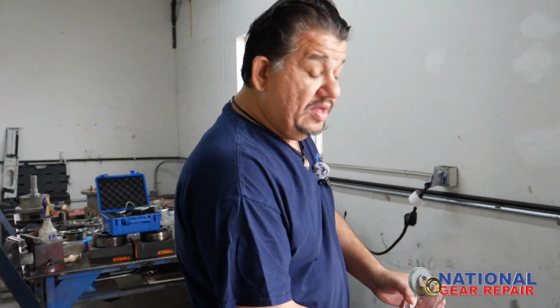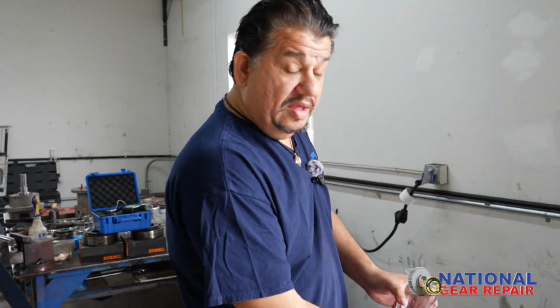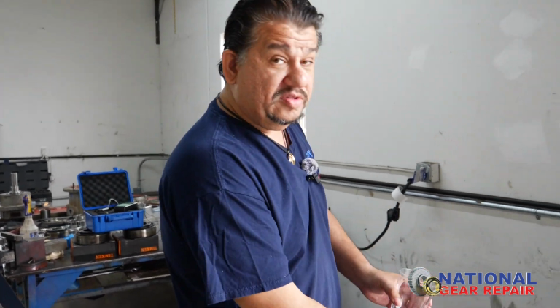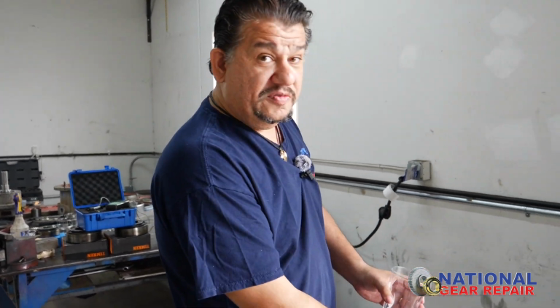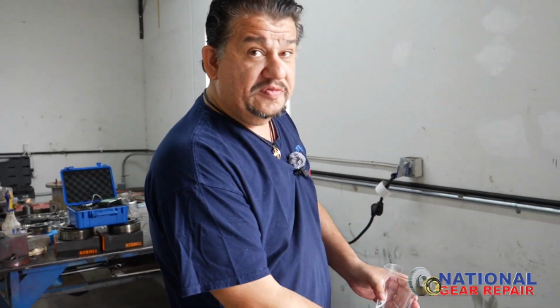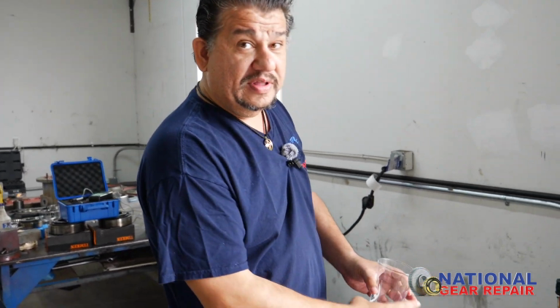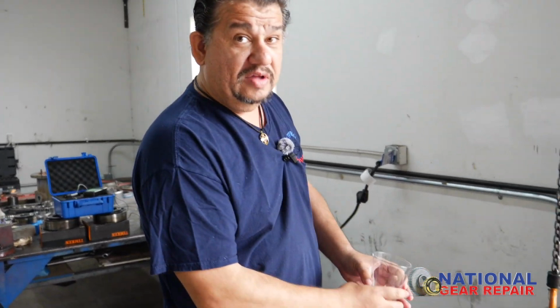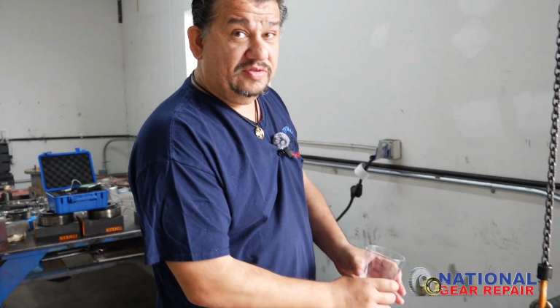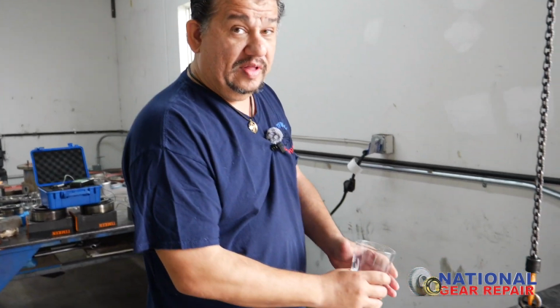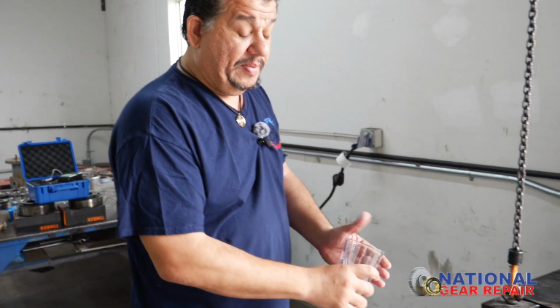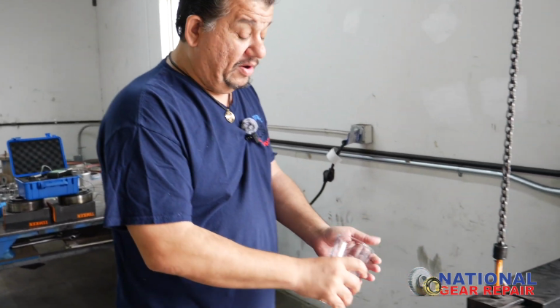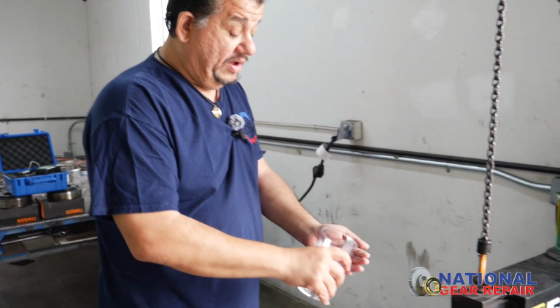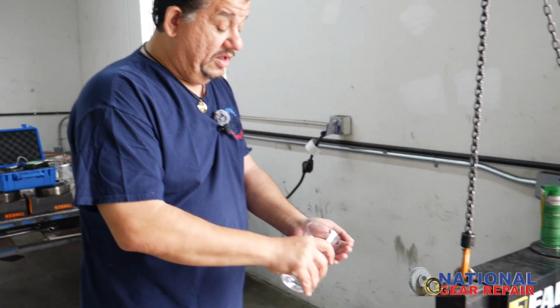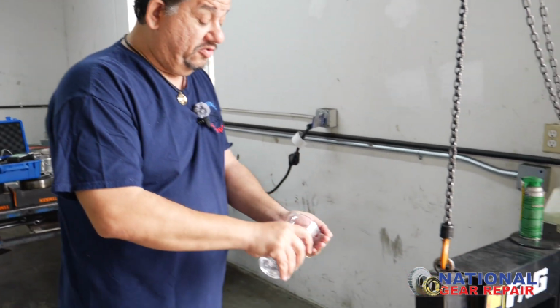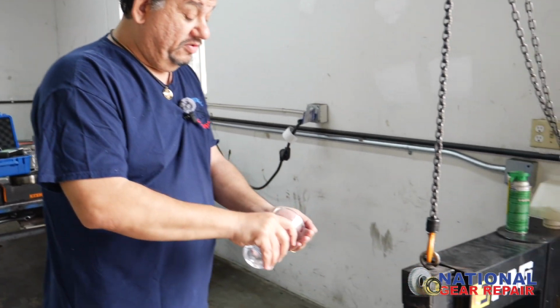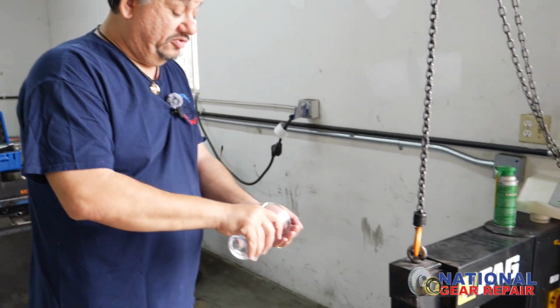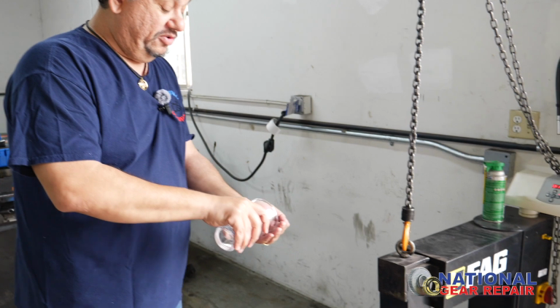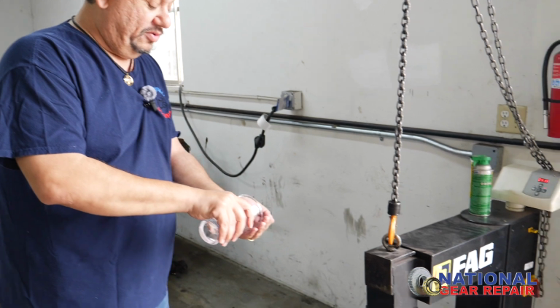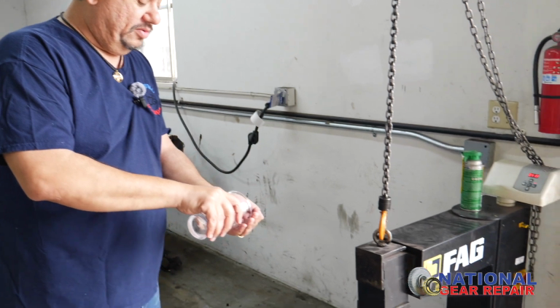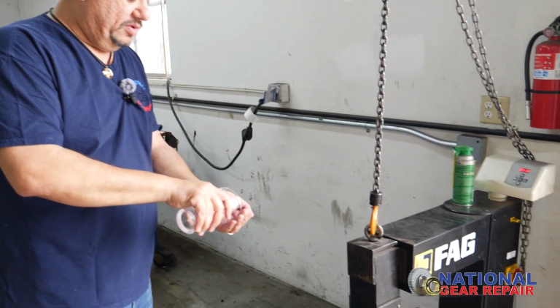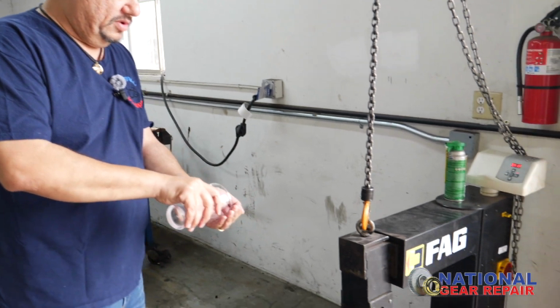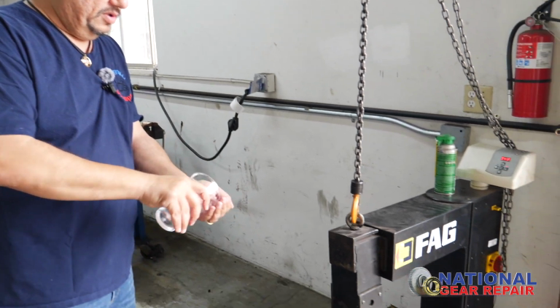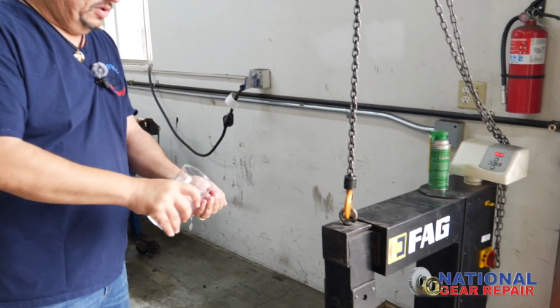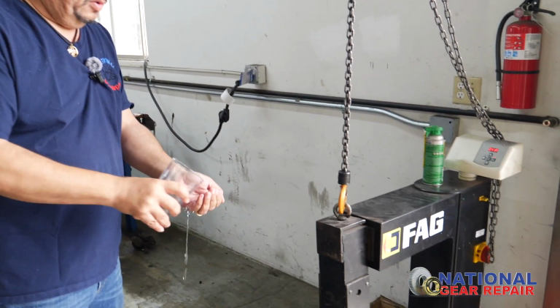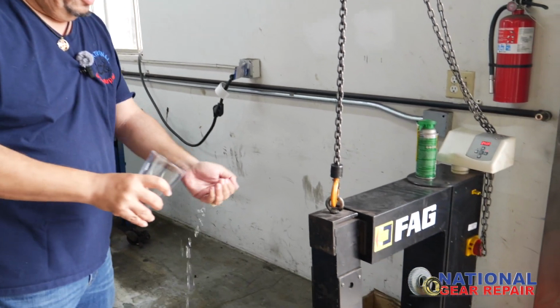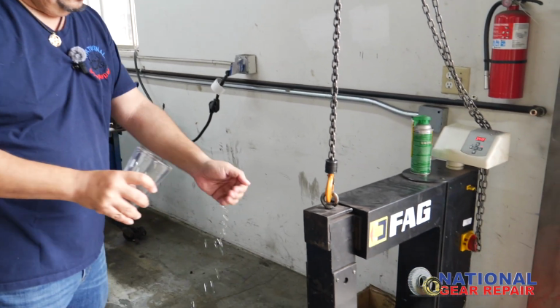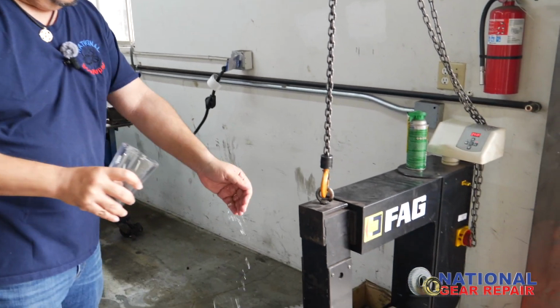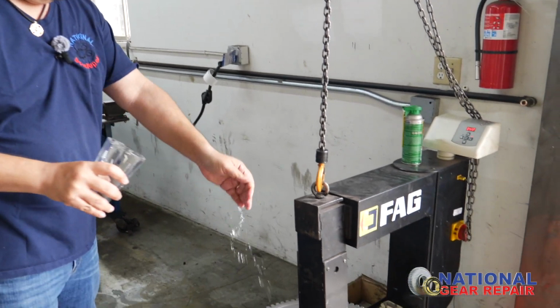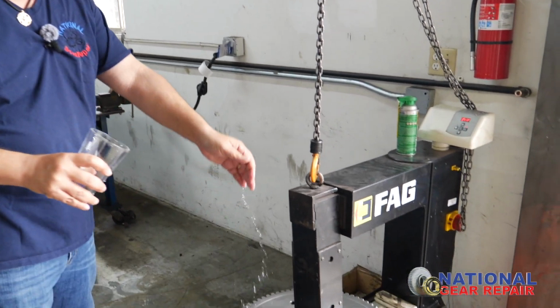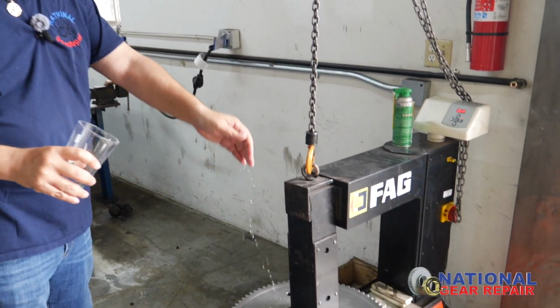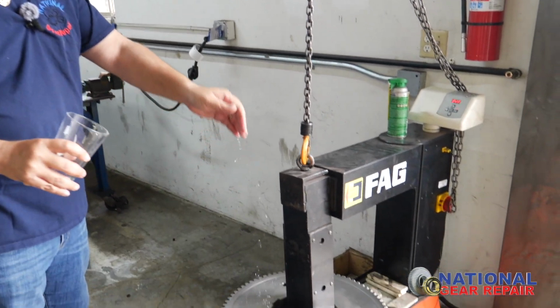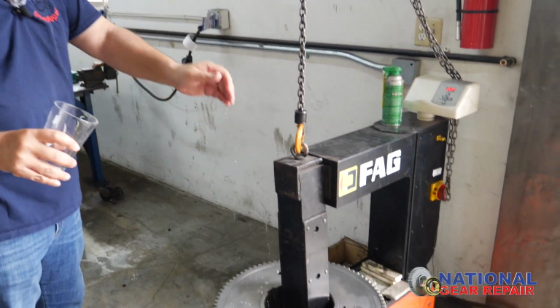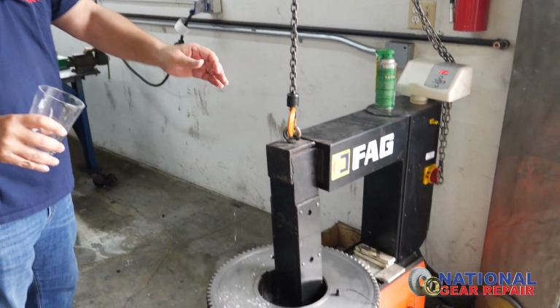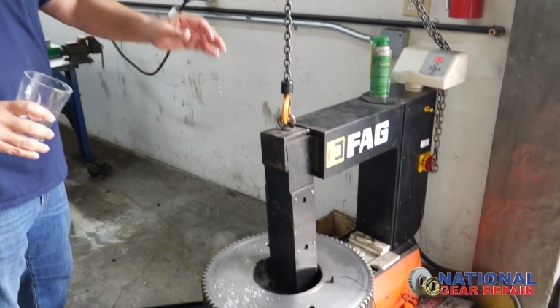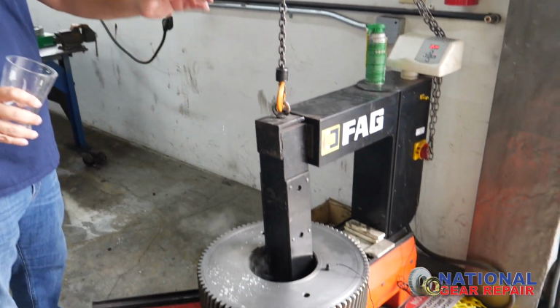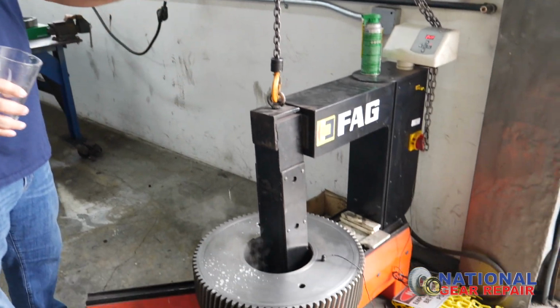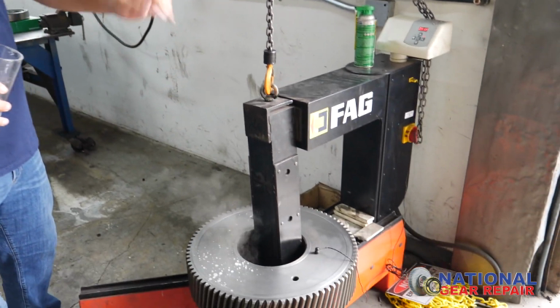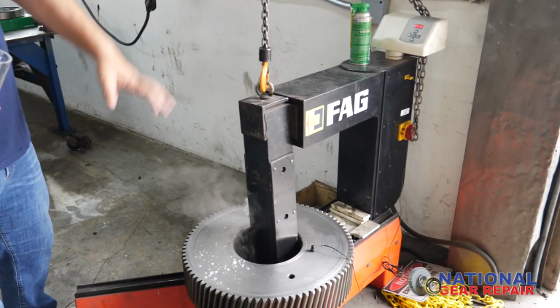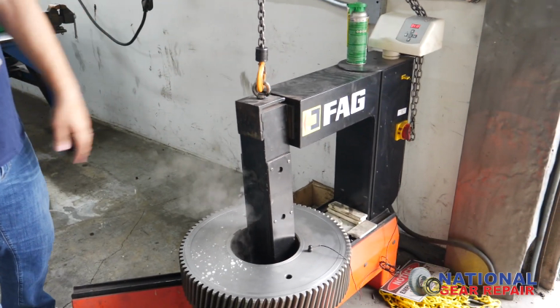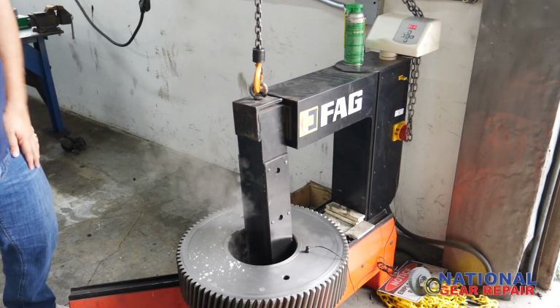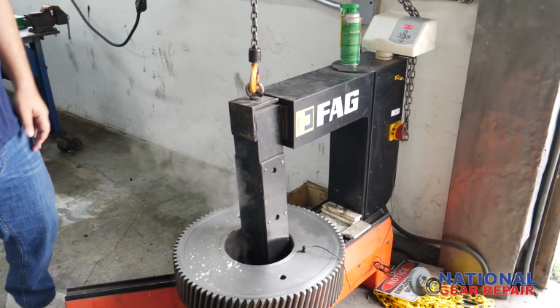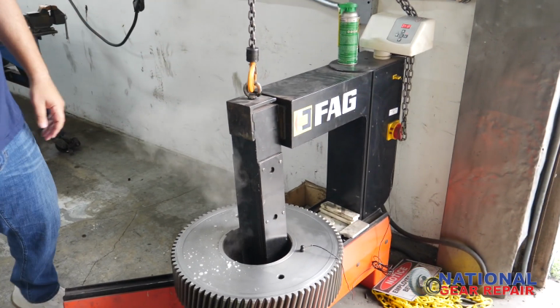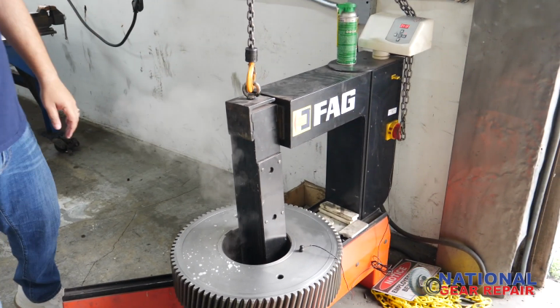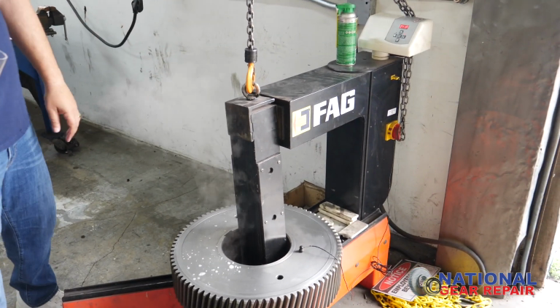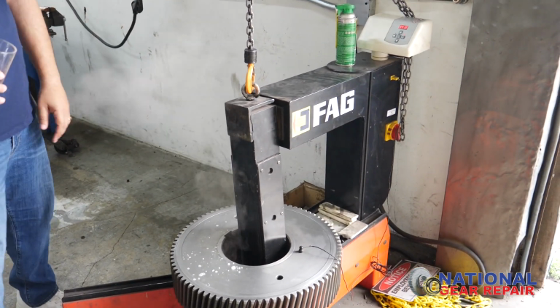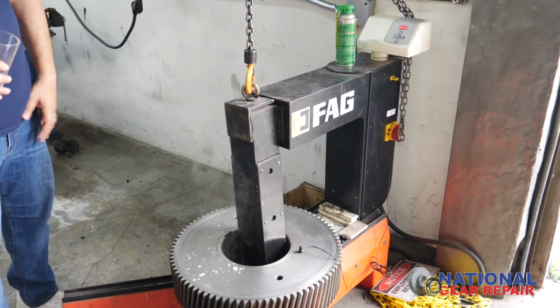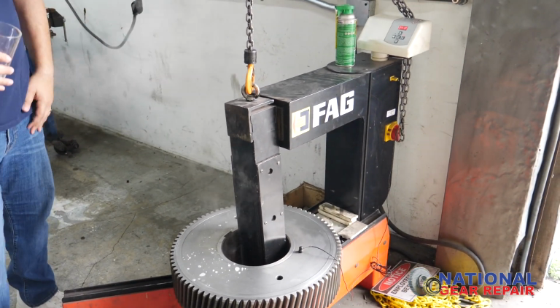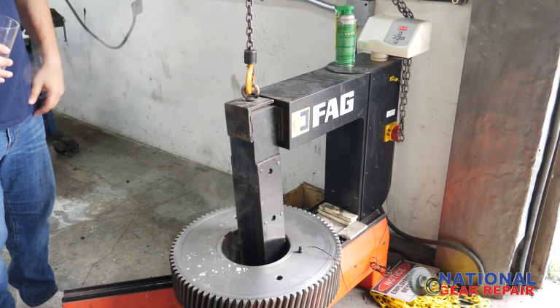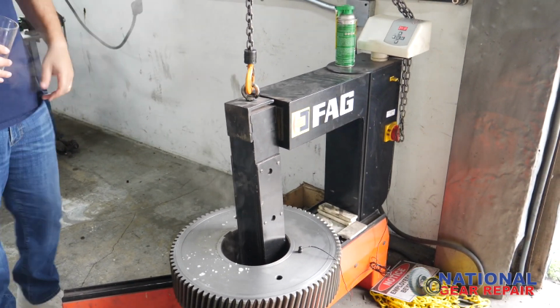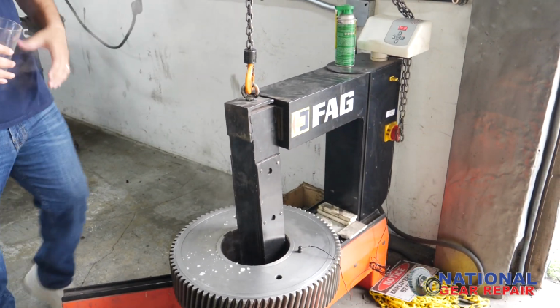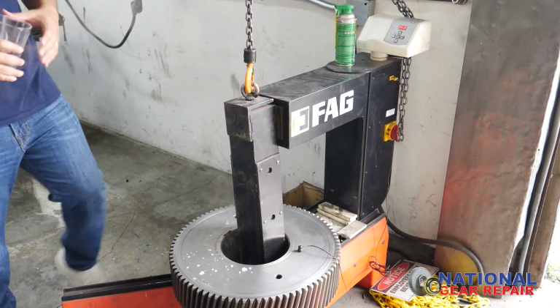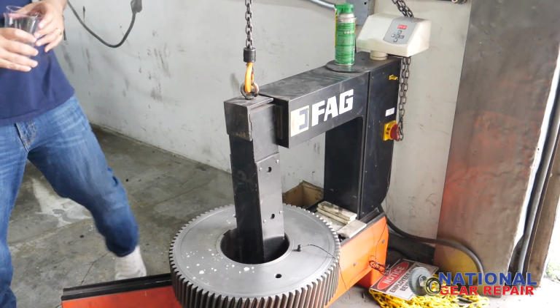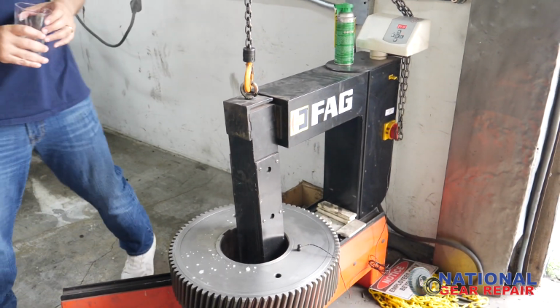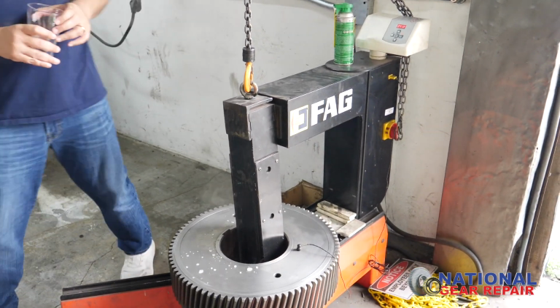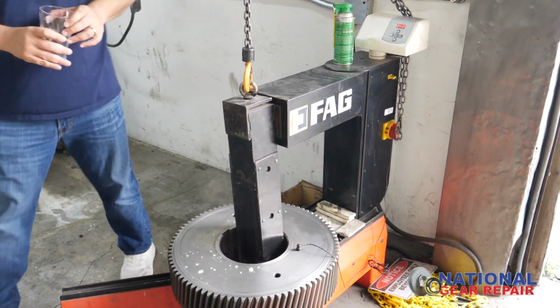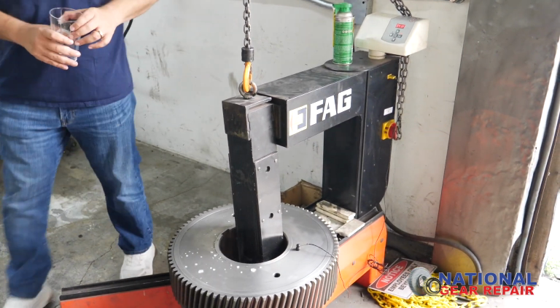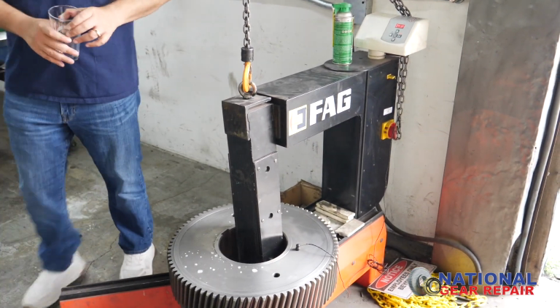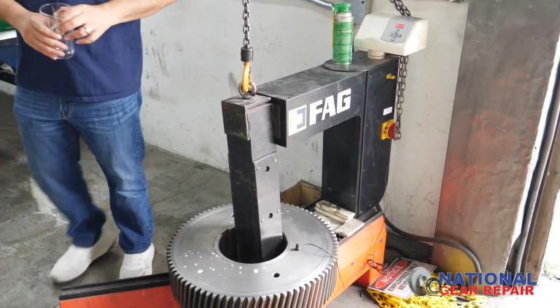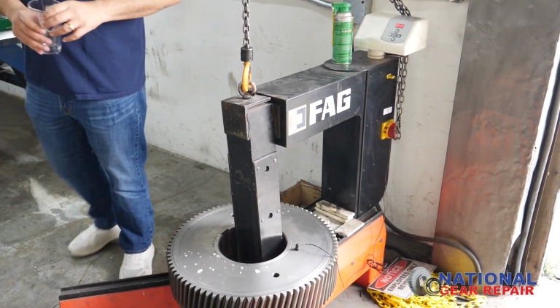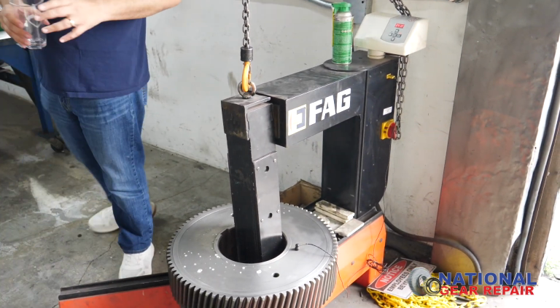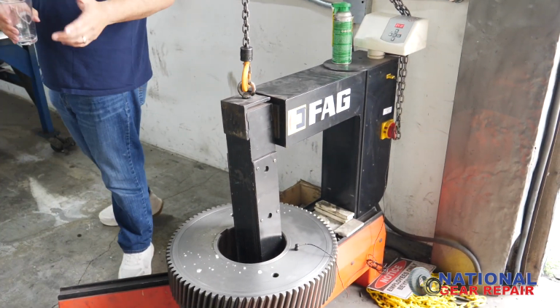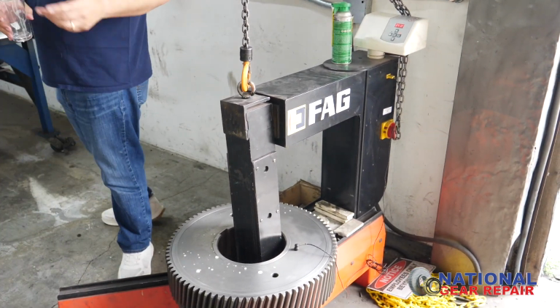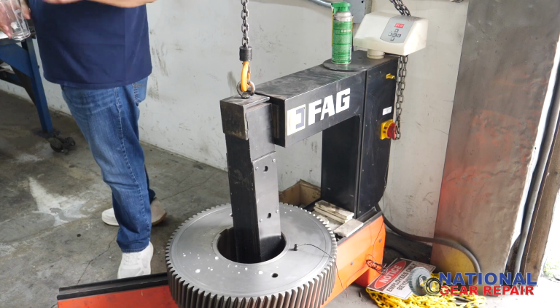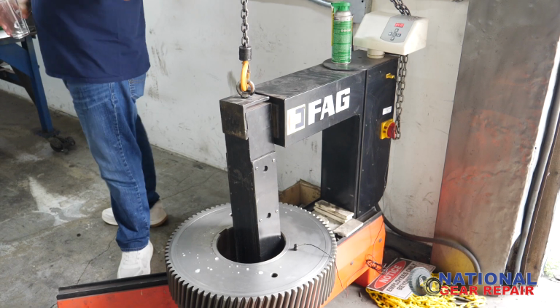It's a $50,000 bearing heater, just to let you know. That's always nice to do, so this is getting ready.